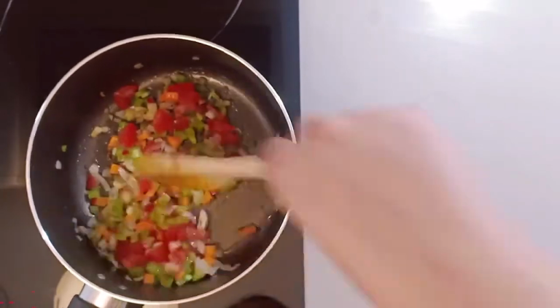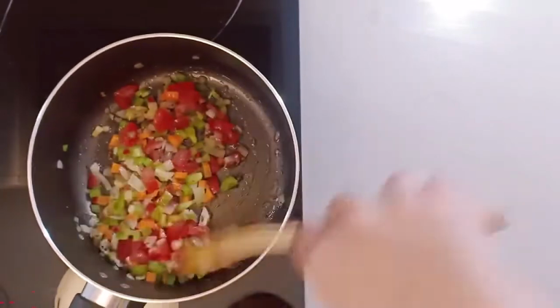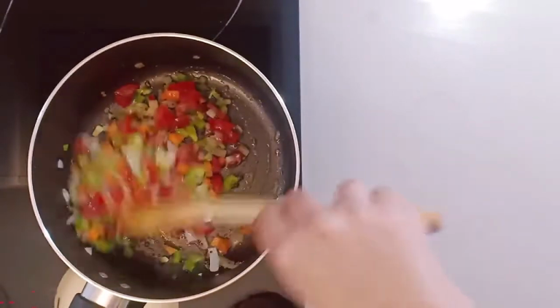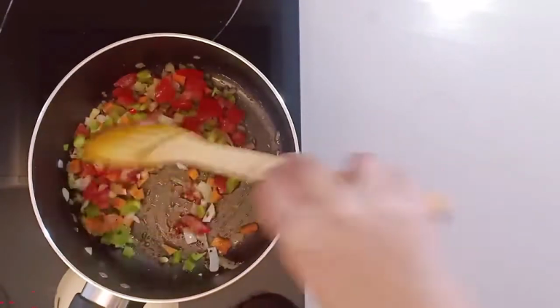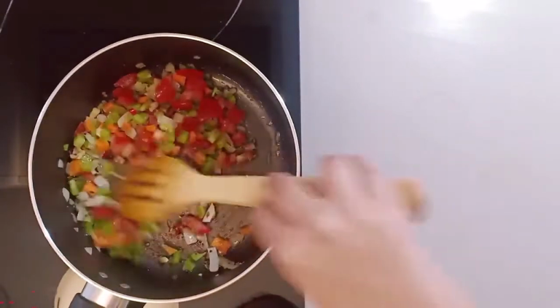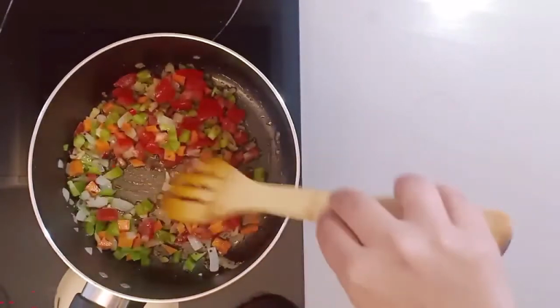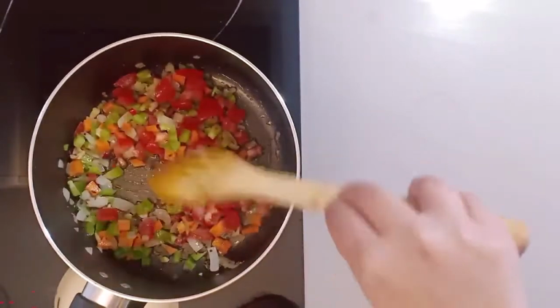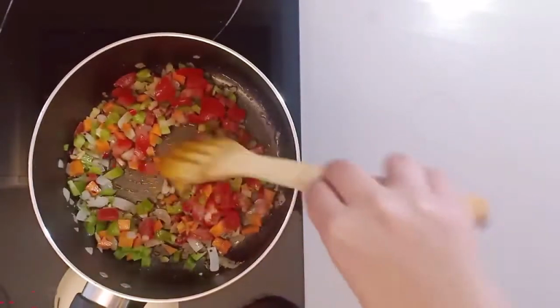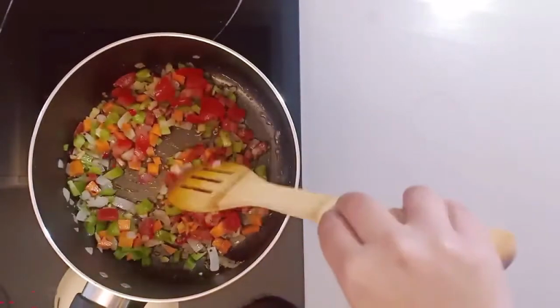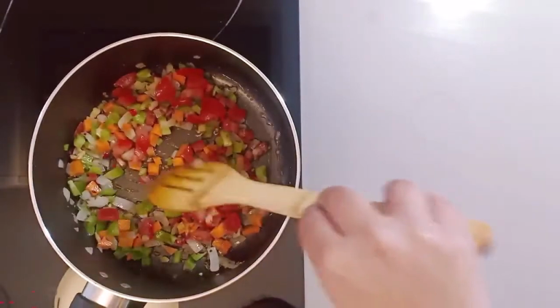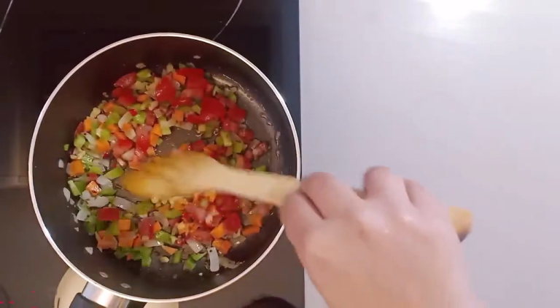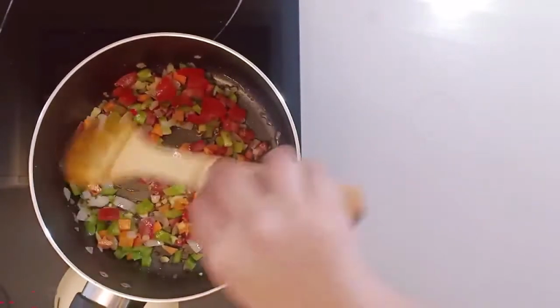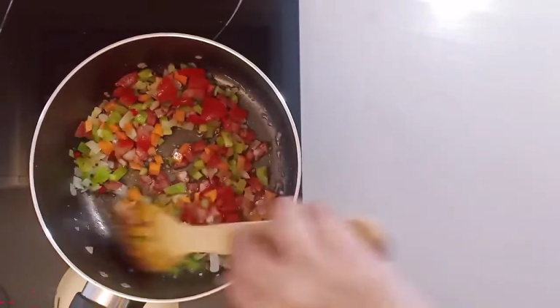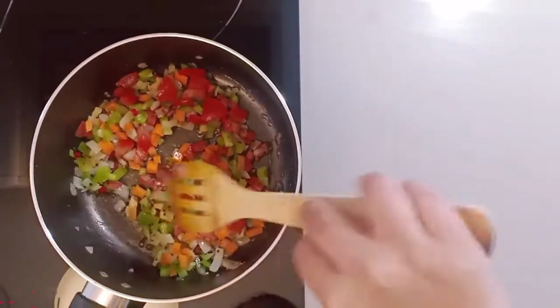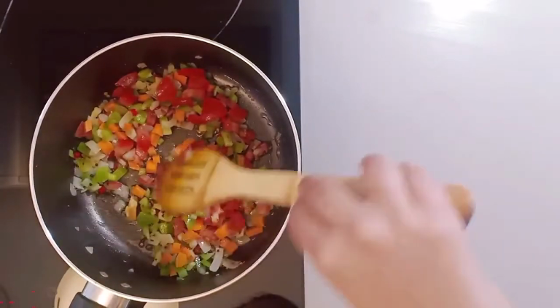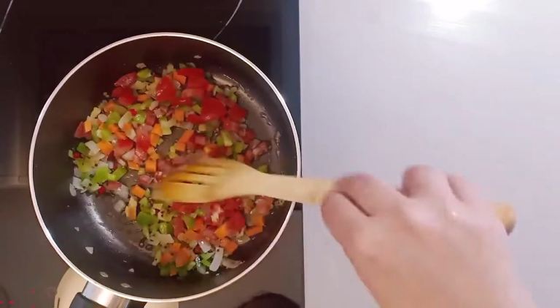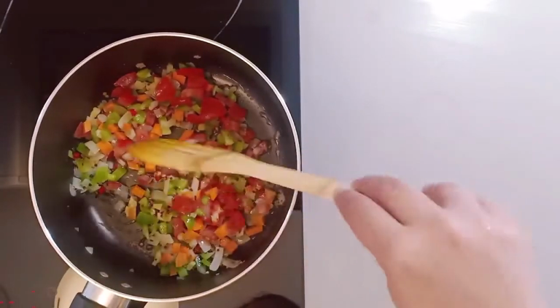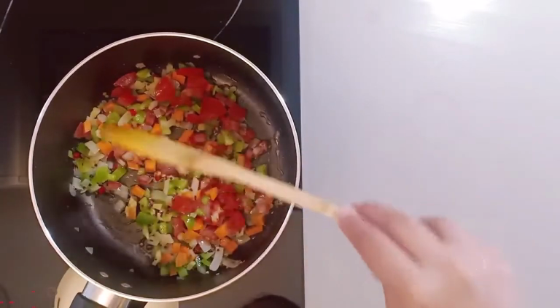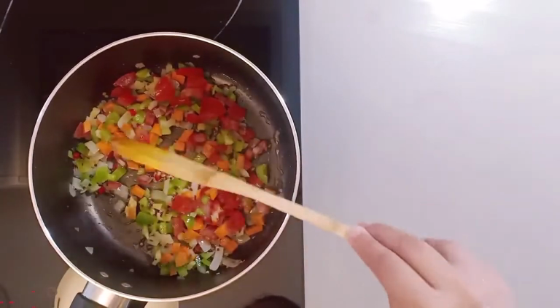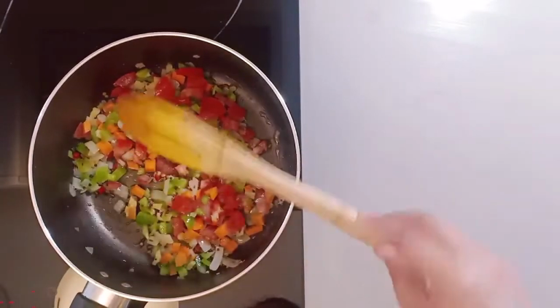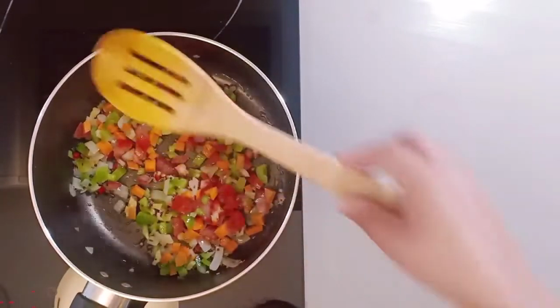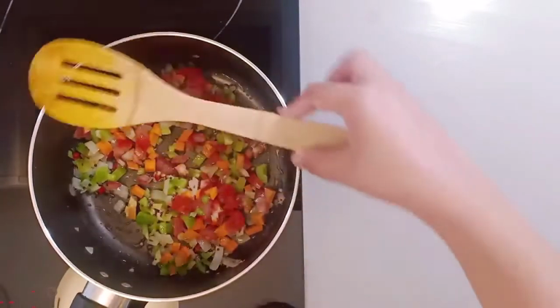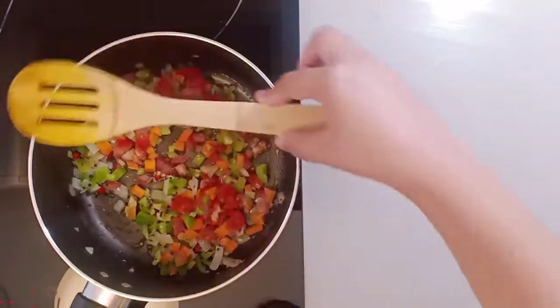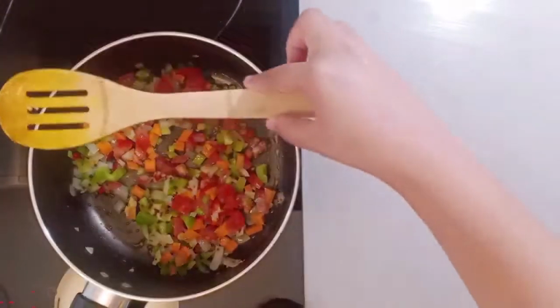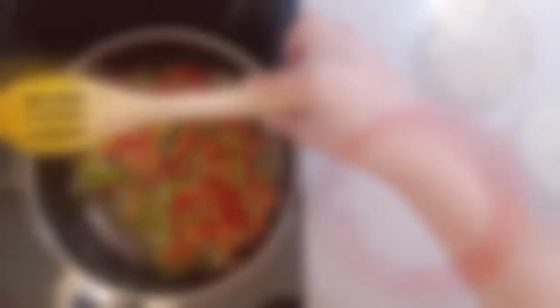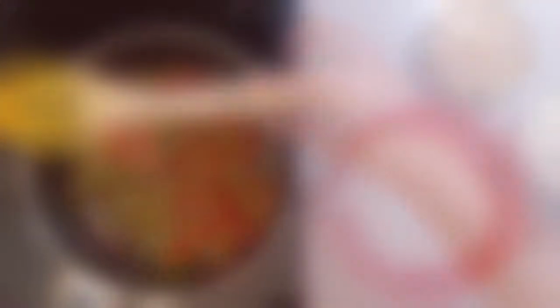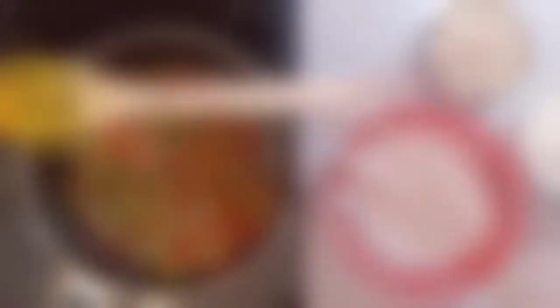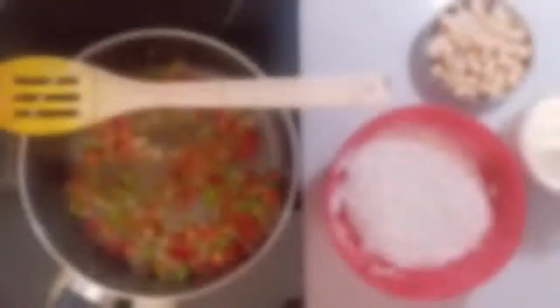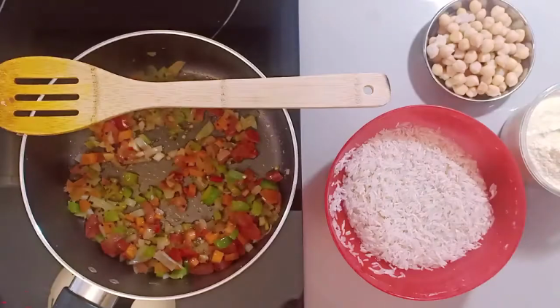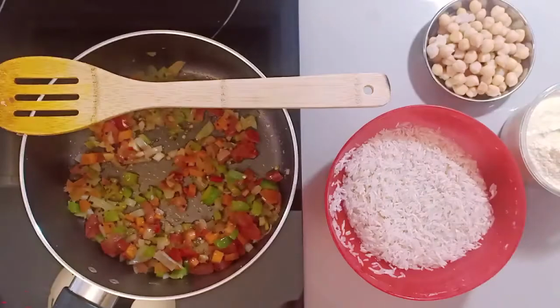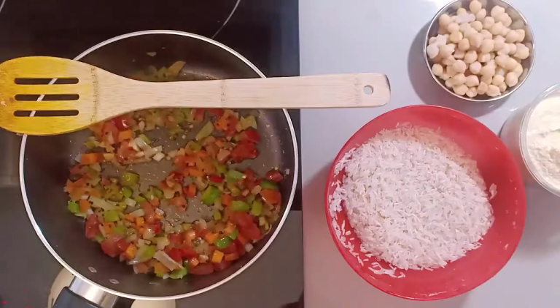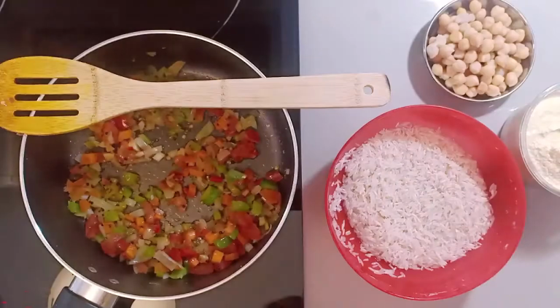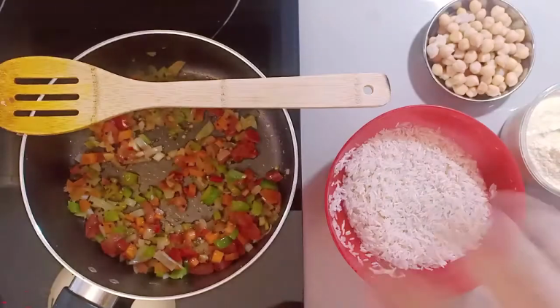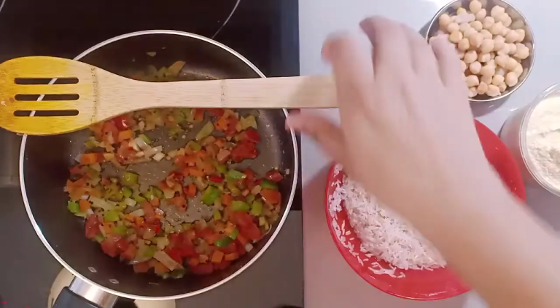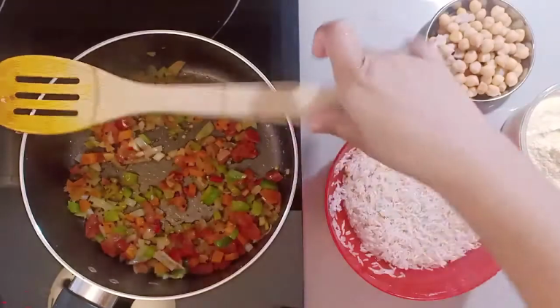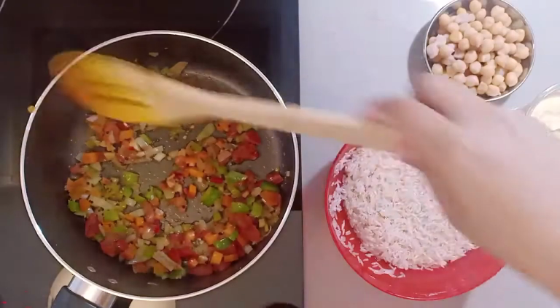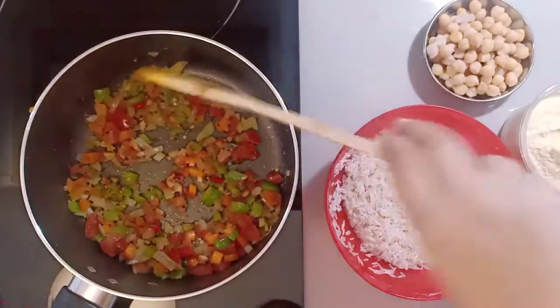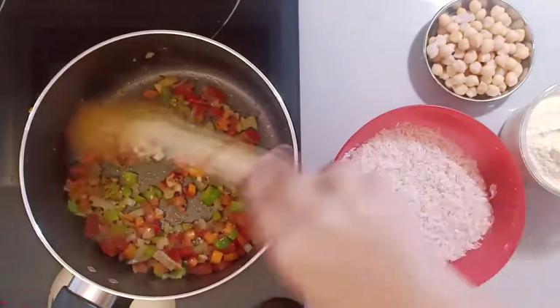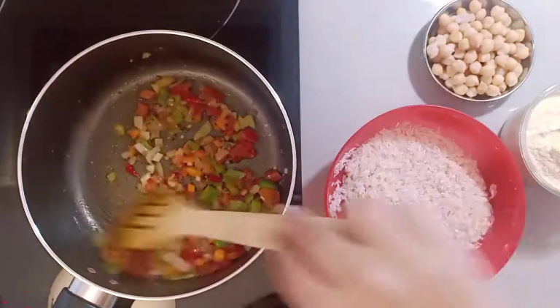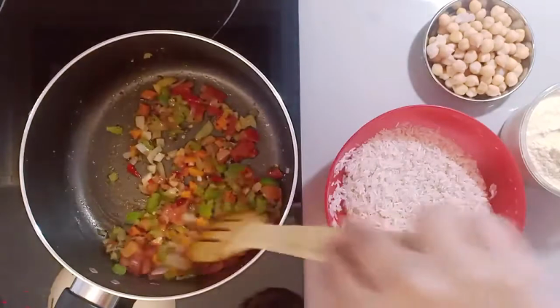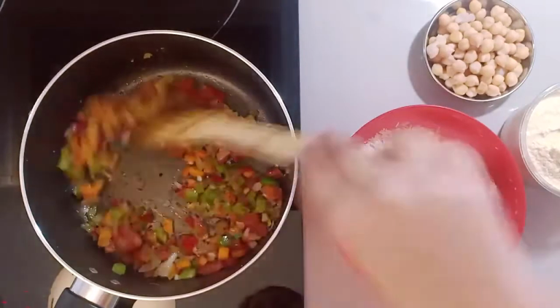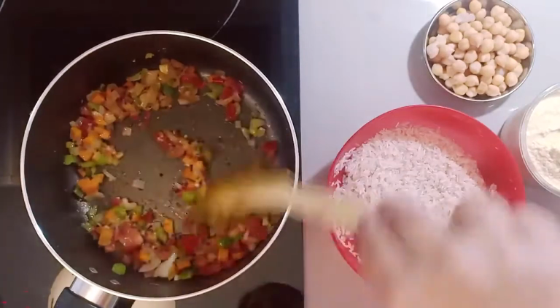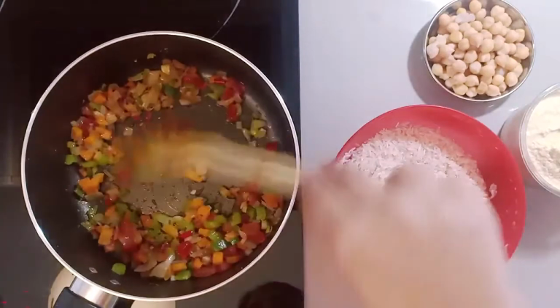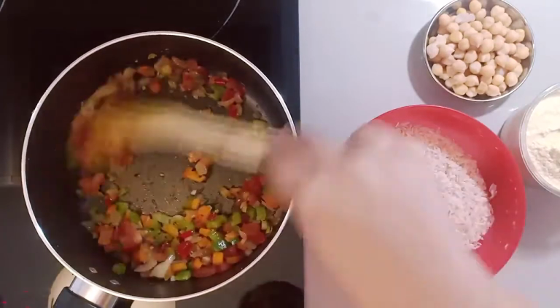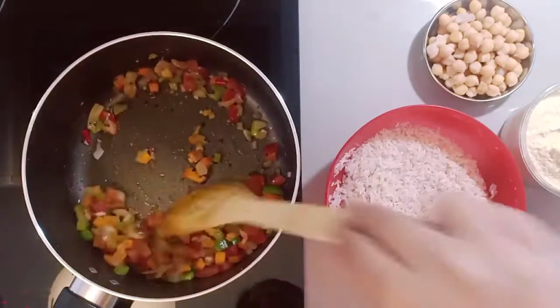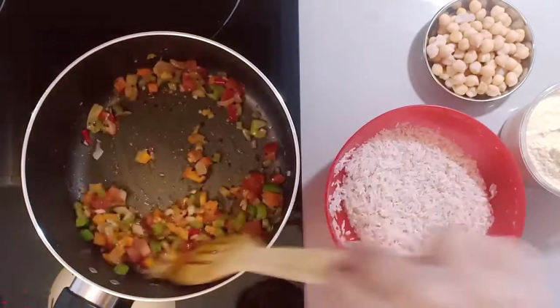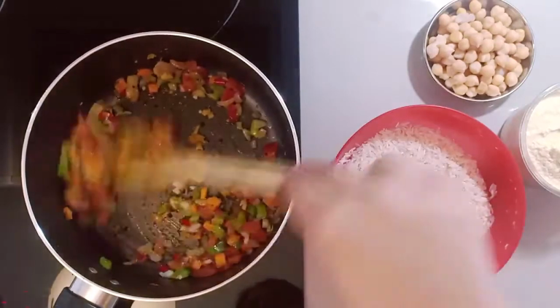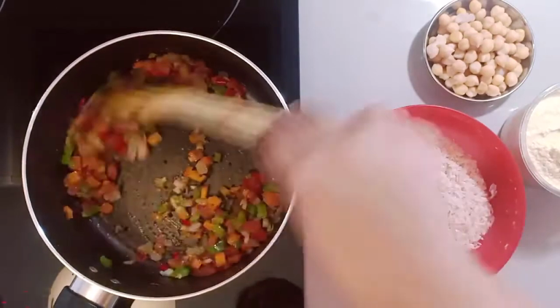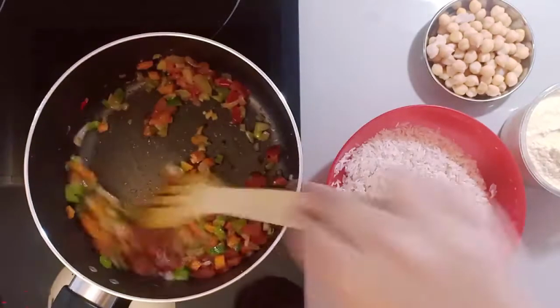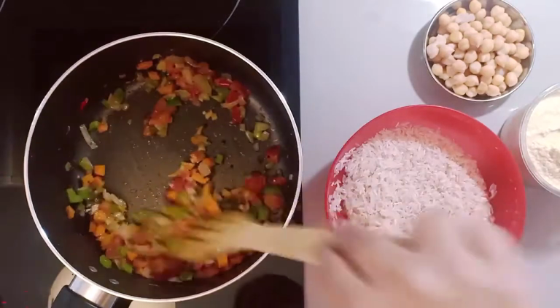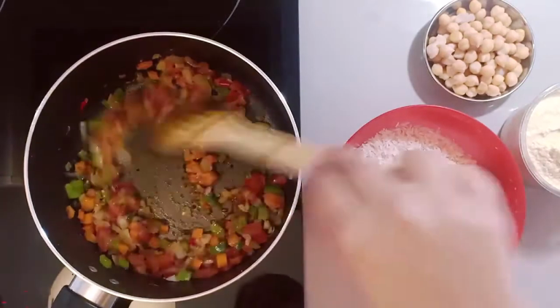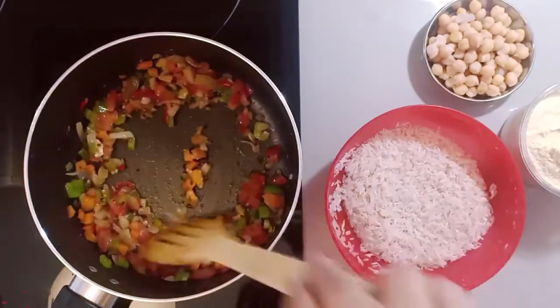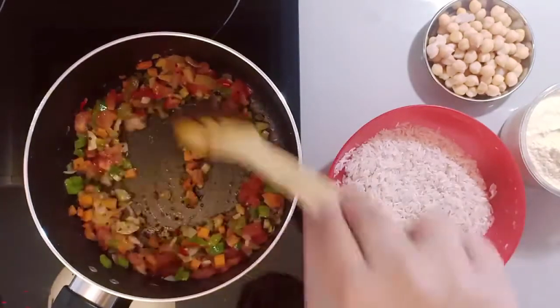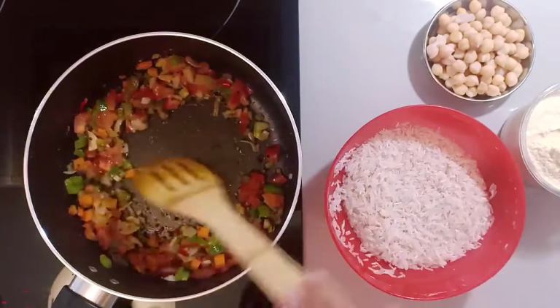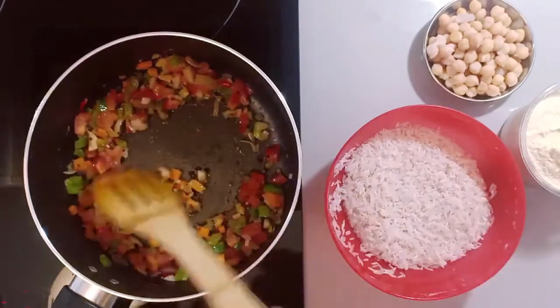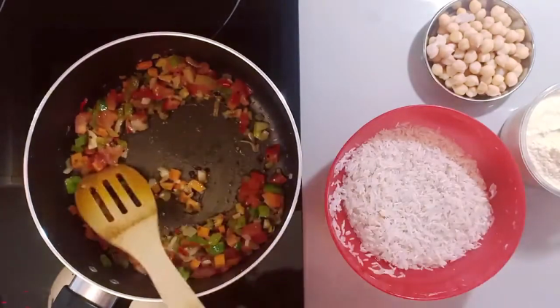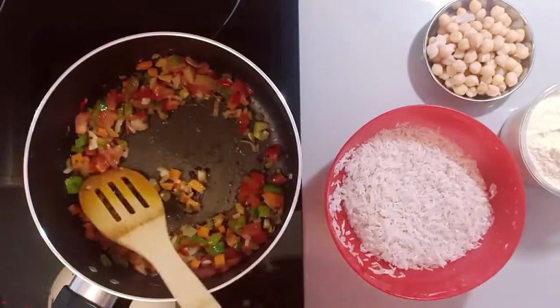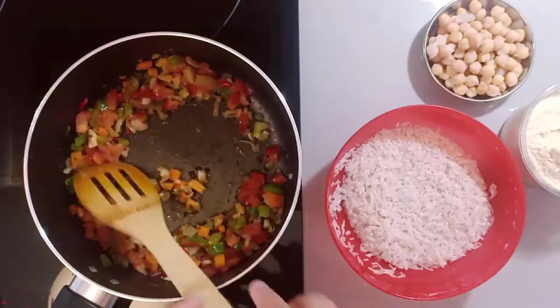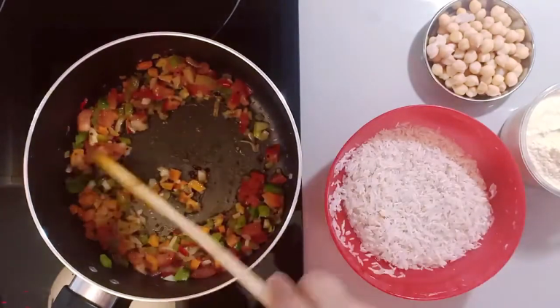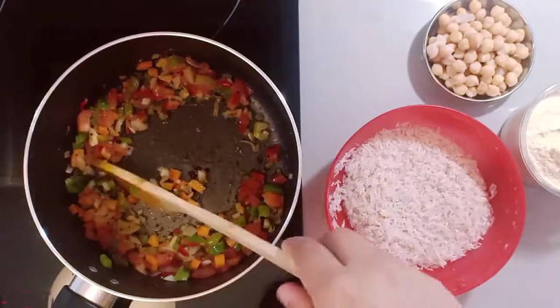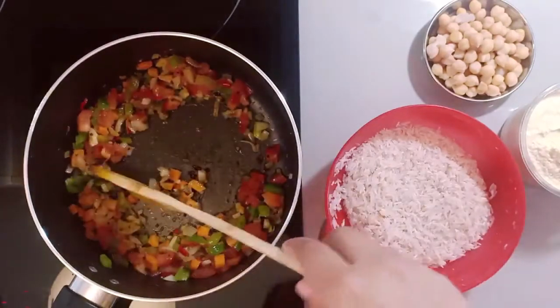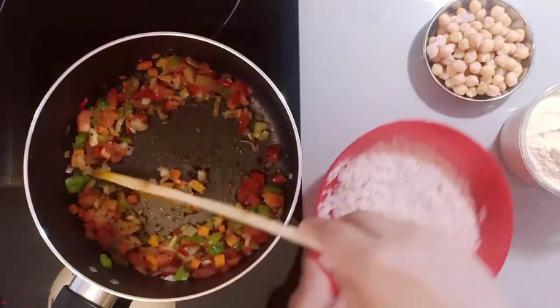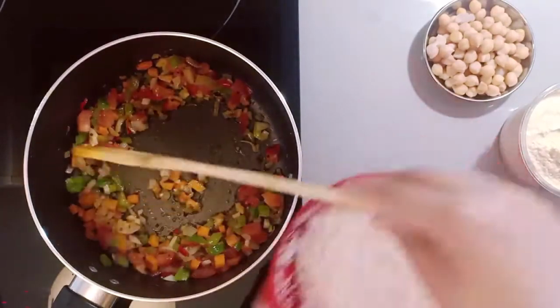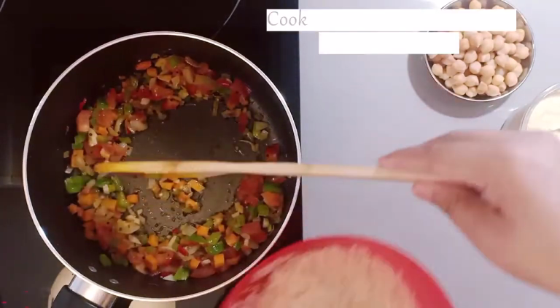You can cook the vegetables for 2-3 minutes — that will make them soft. You can see that they are now soft and cooked.